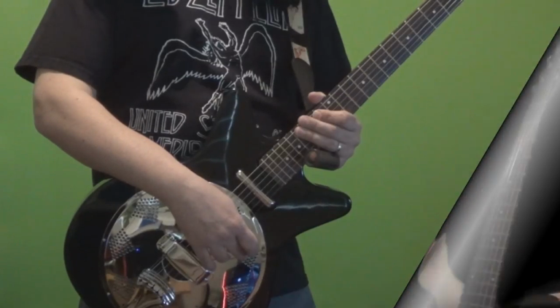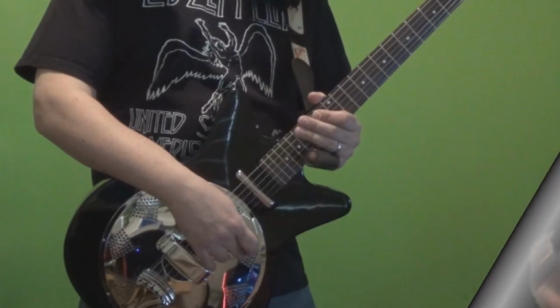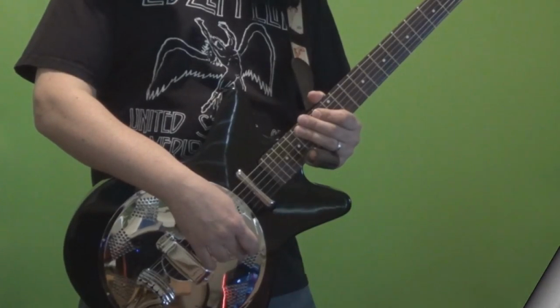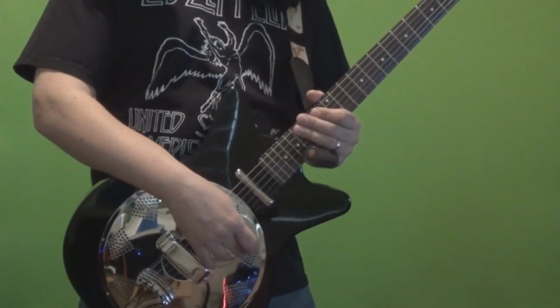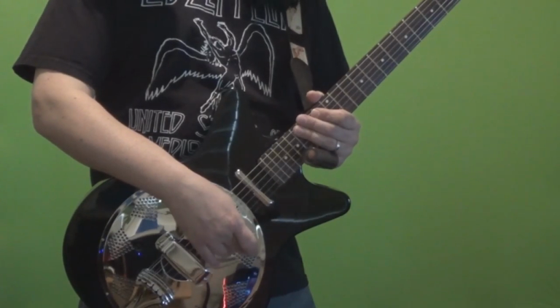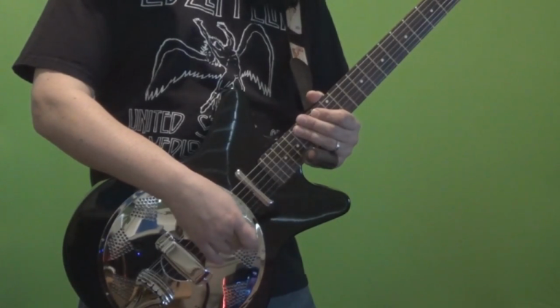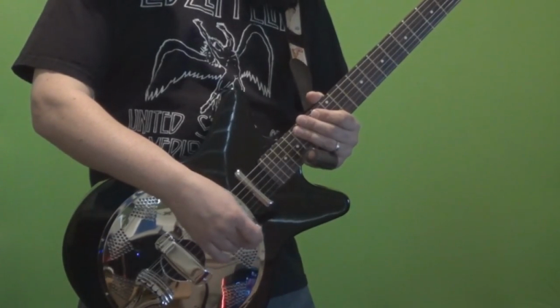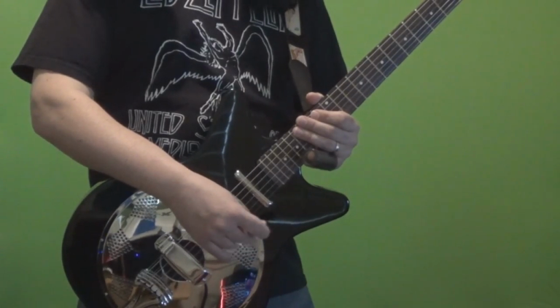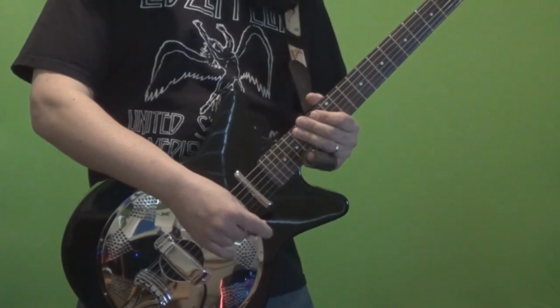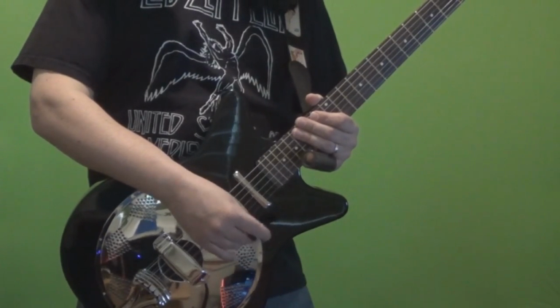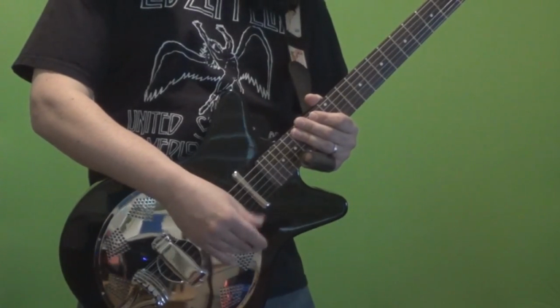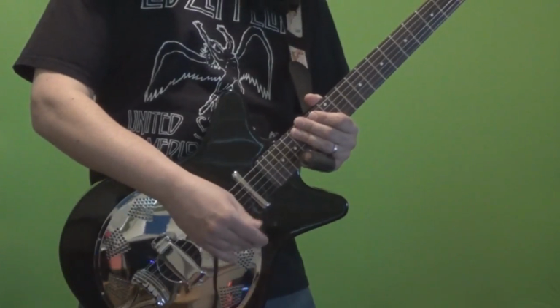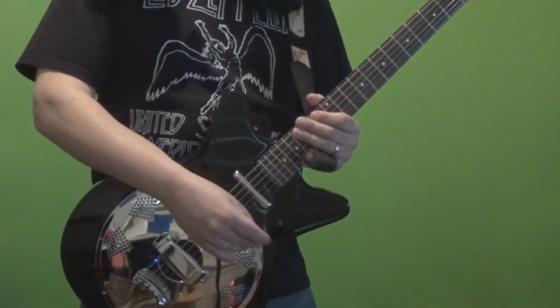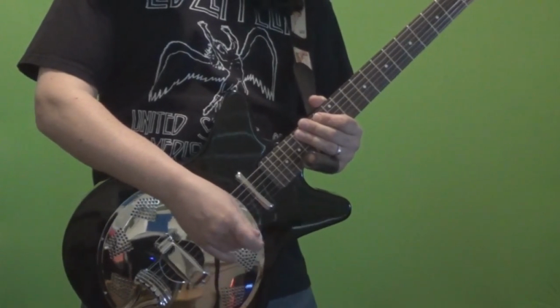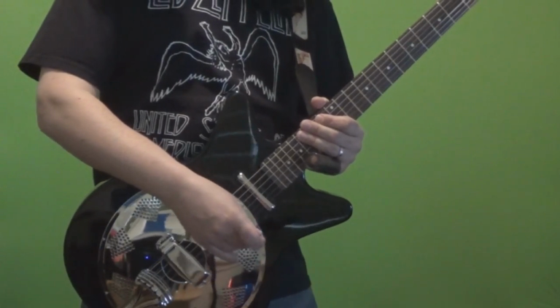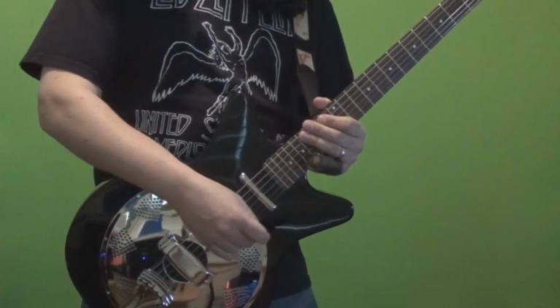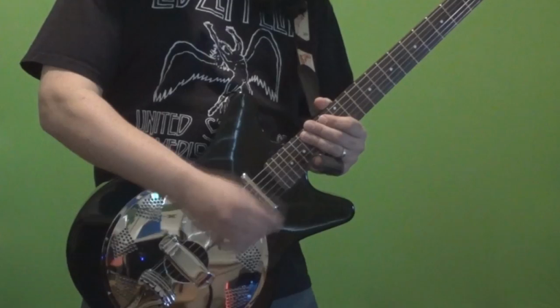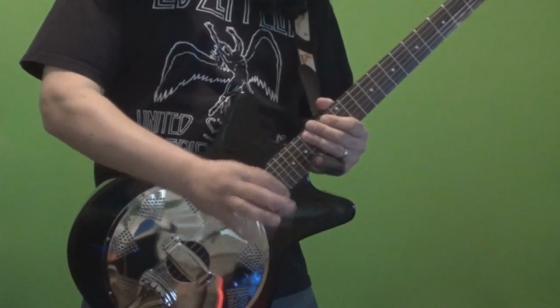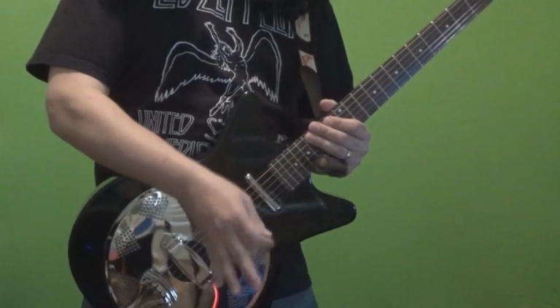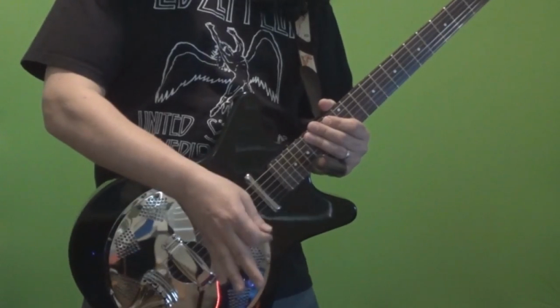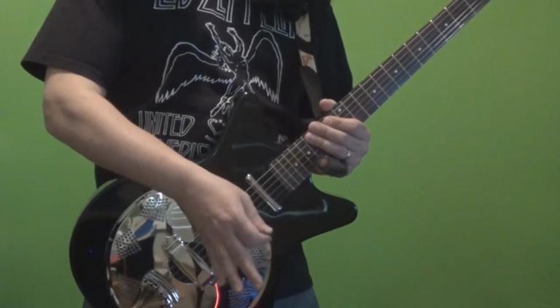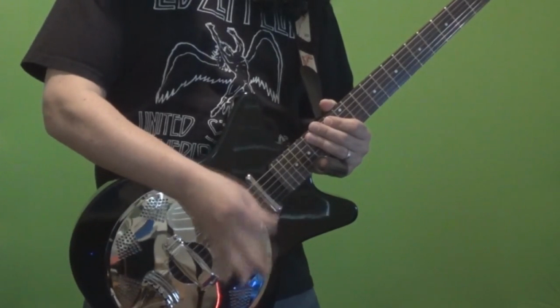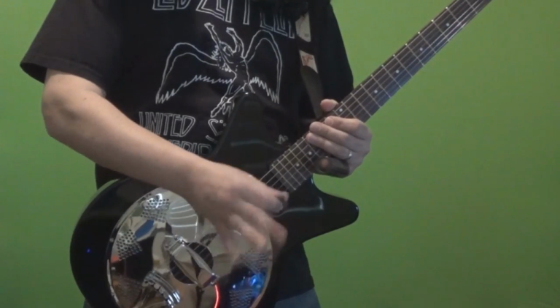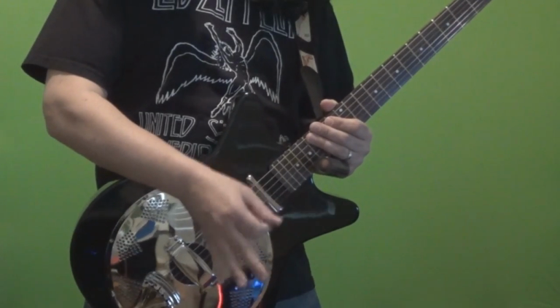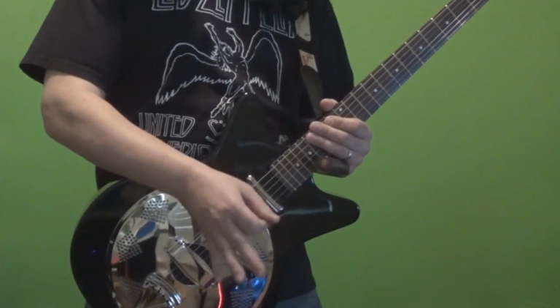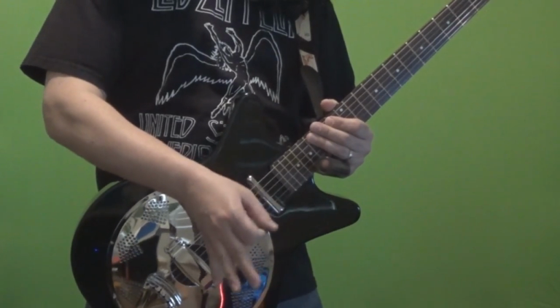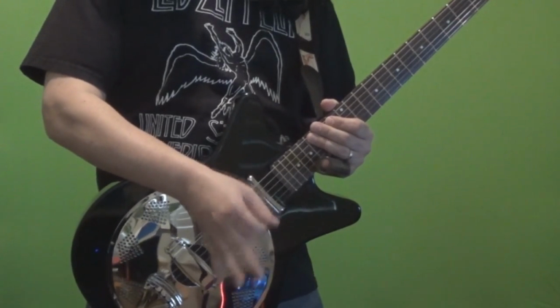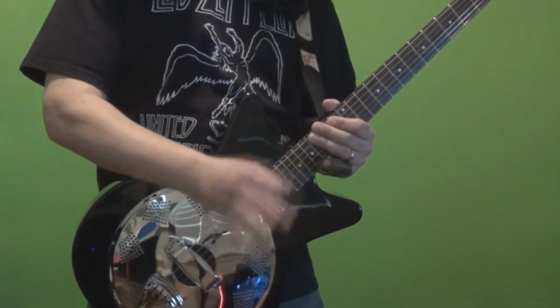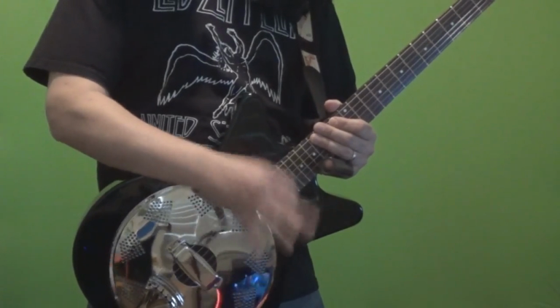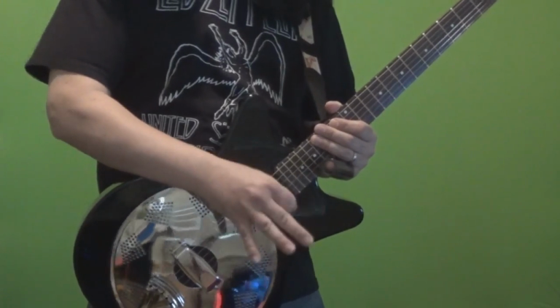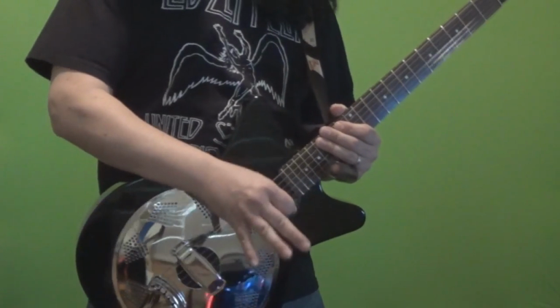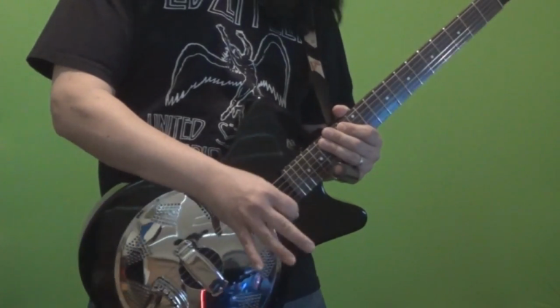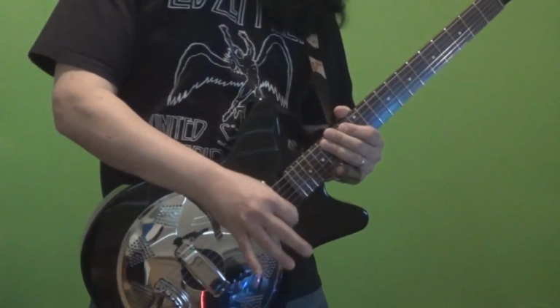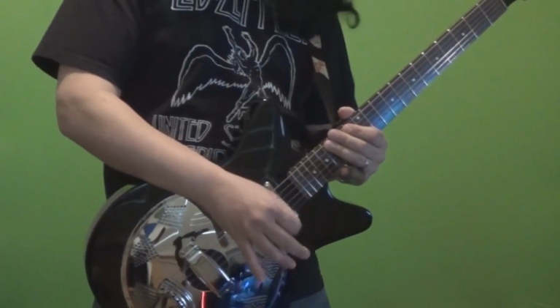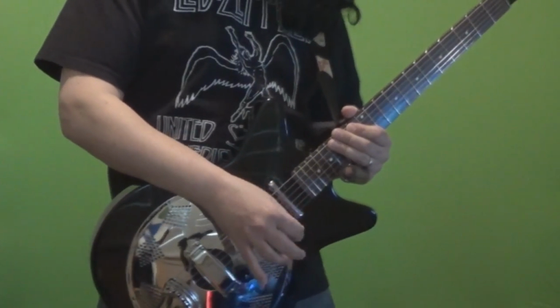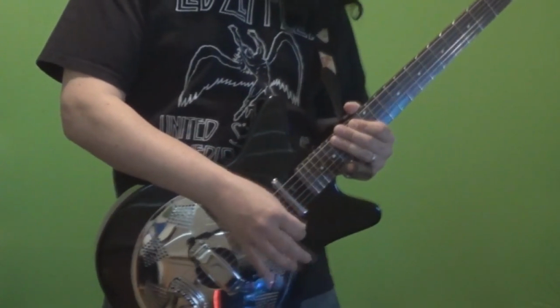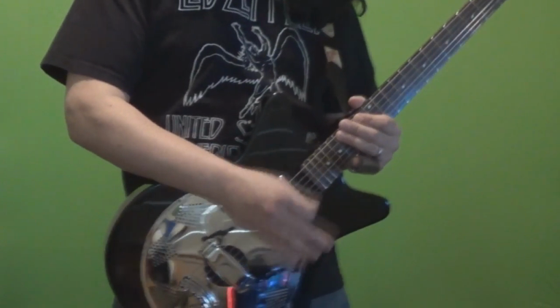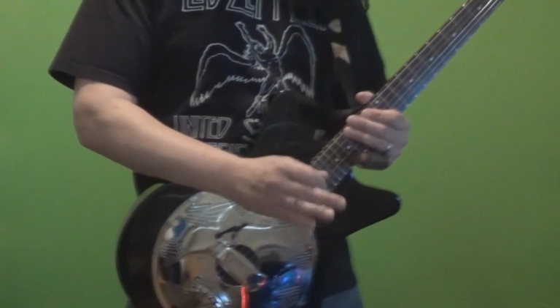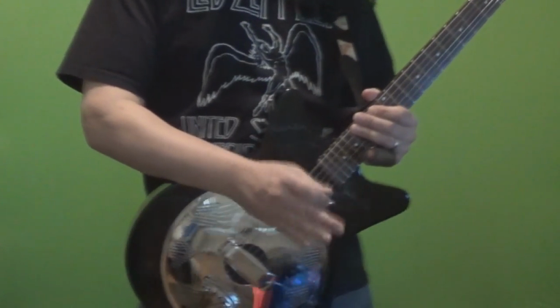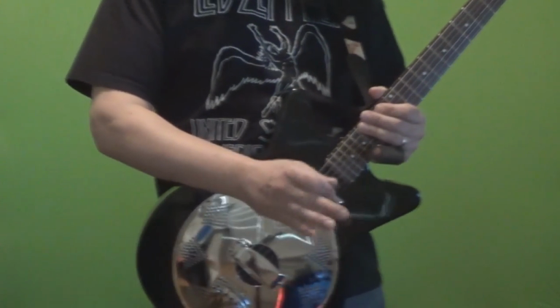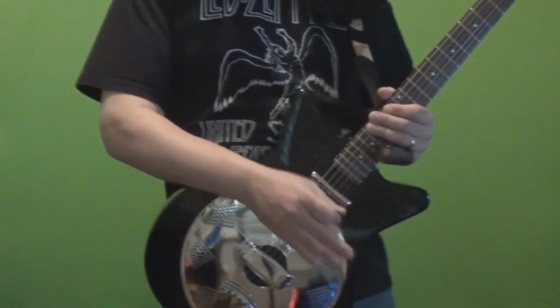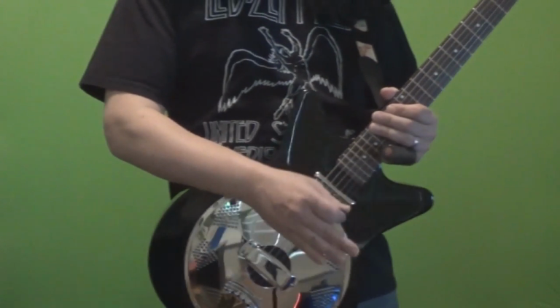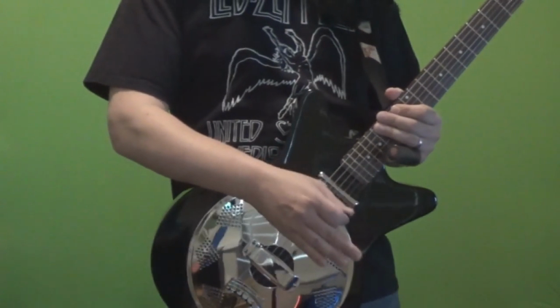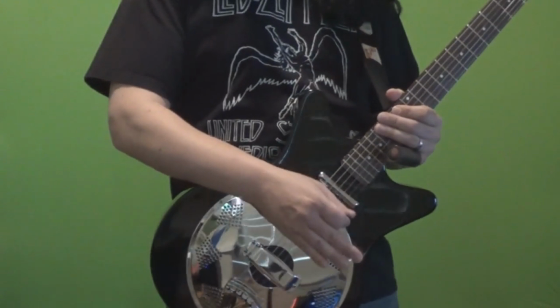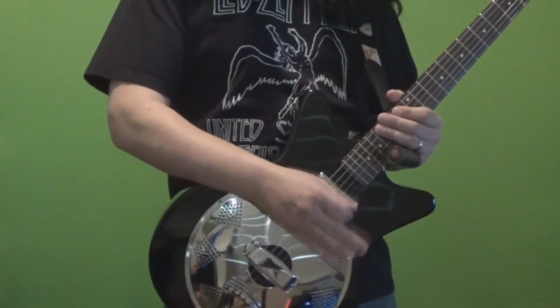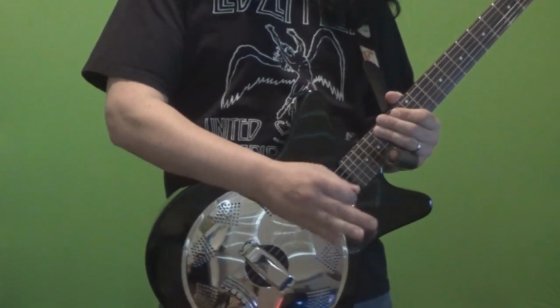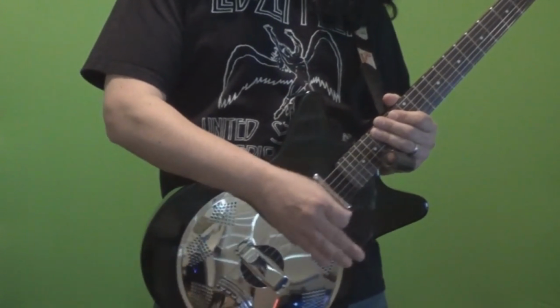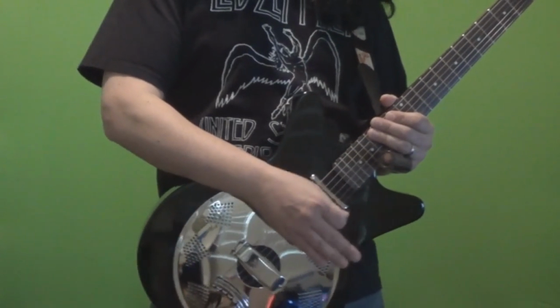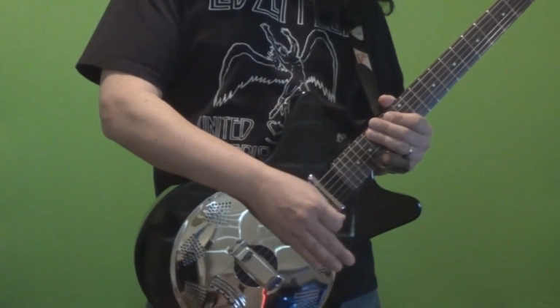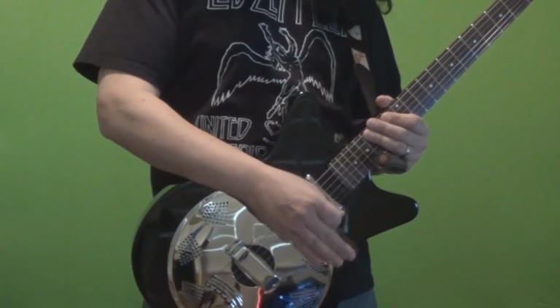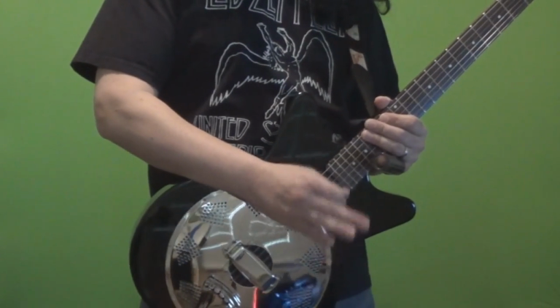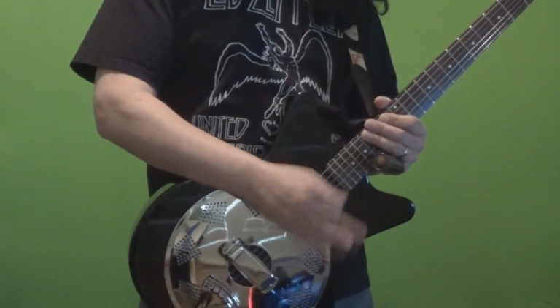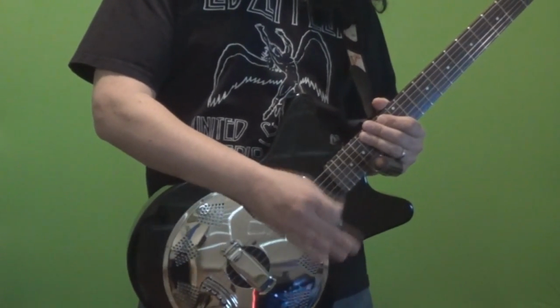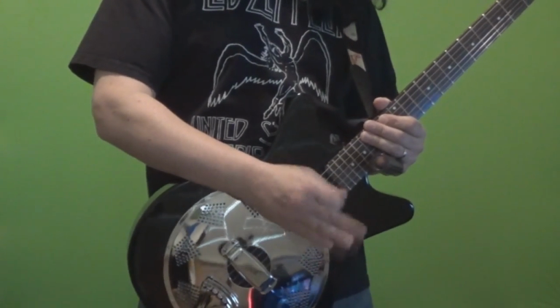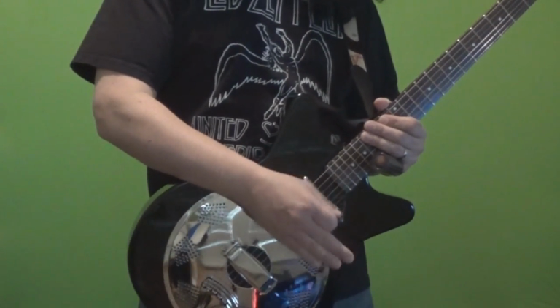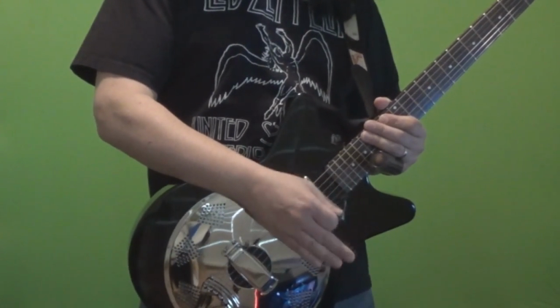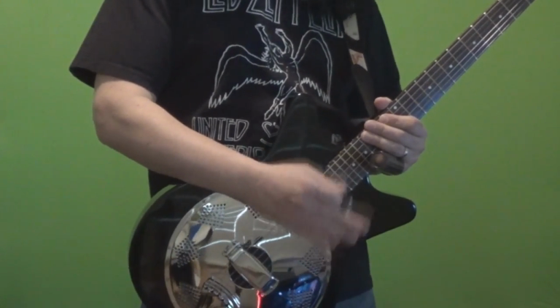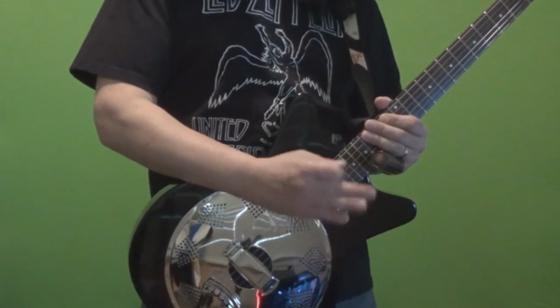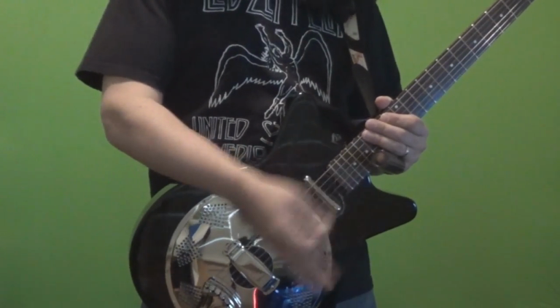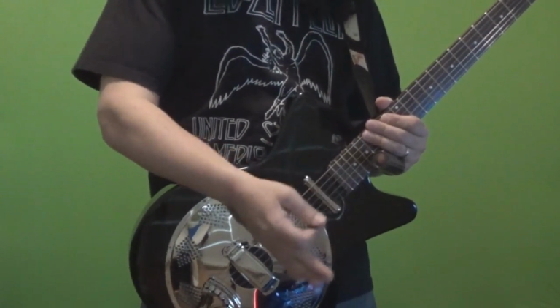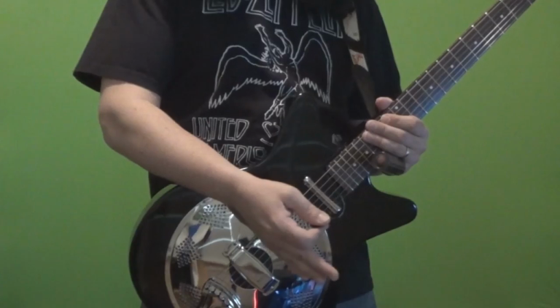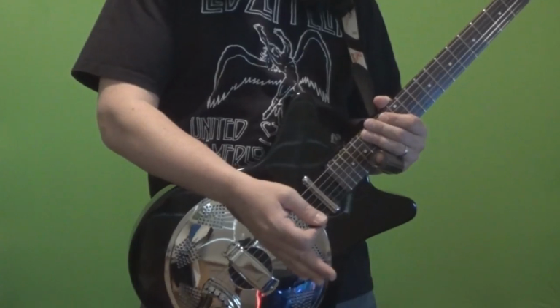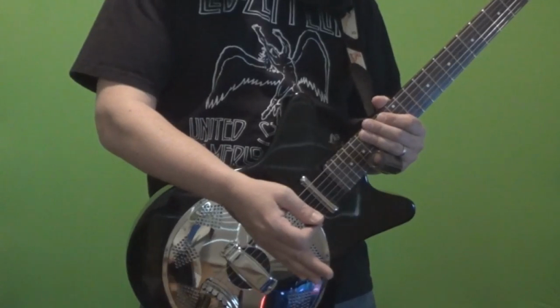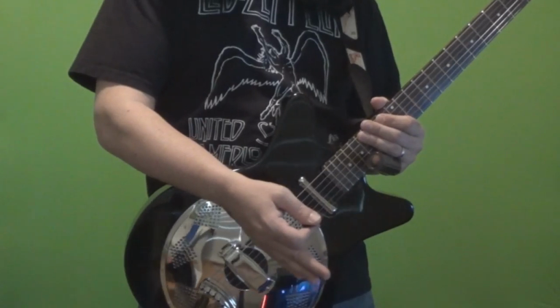Hey, what's up? It's PDX Guitar Freak here, and in this video I'm going to show you one of my latest toys. This is a Dan Electro 59 Acoustic Electric Resonator guitar.